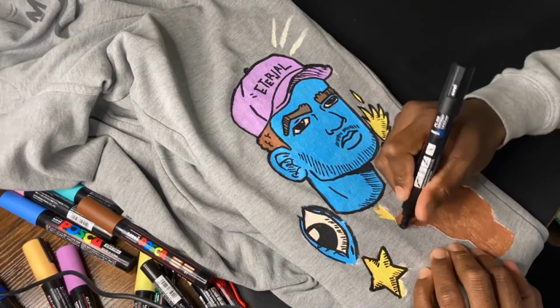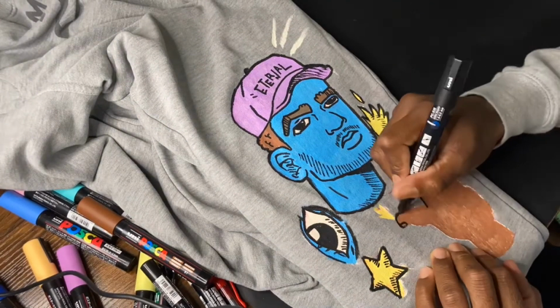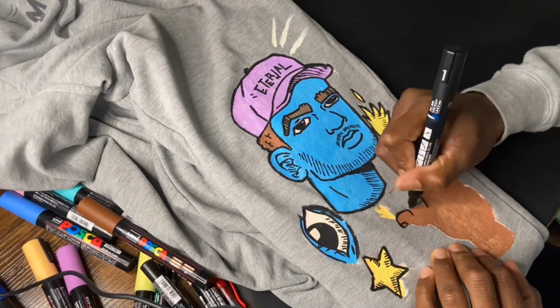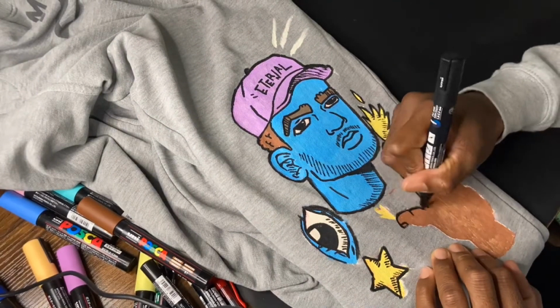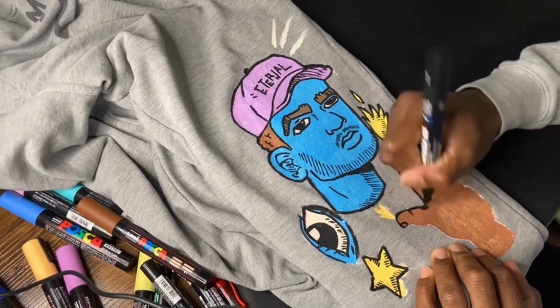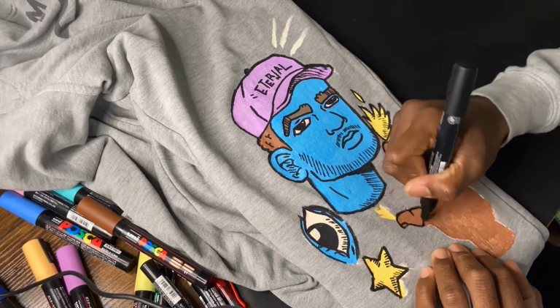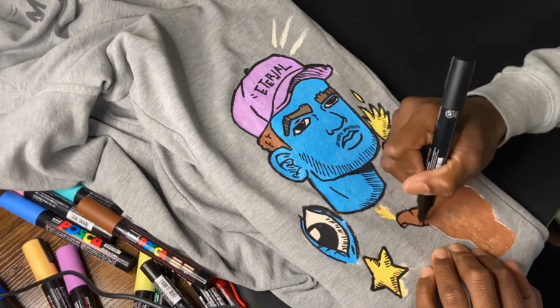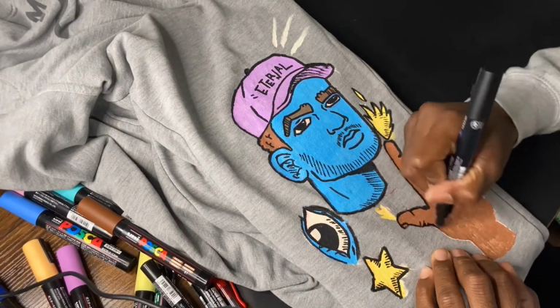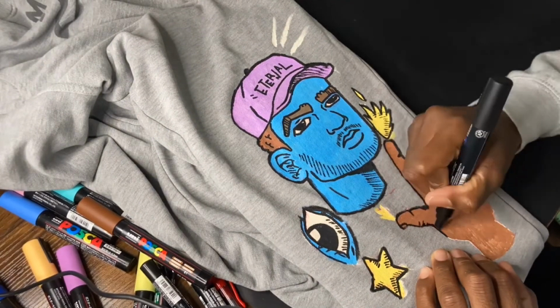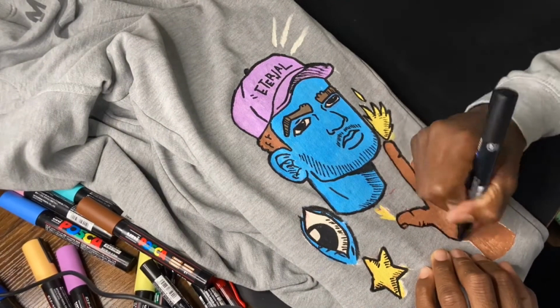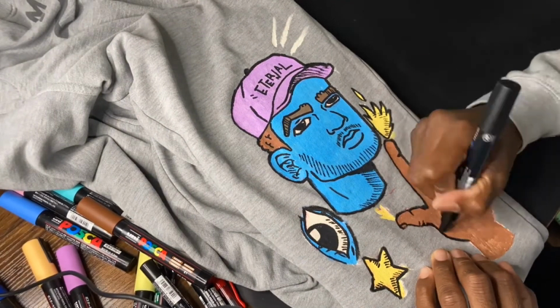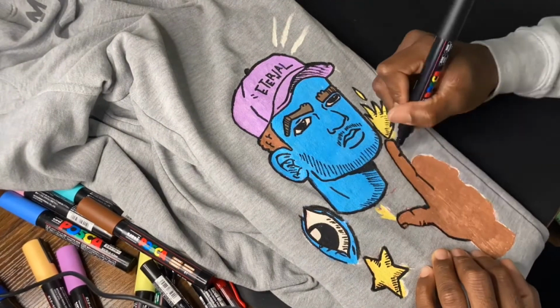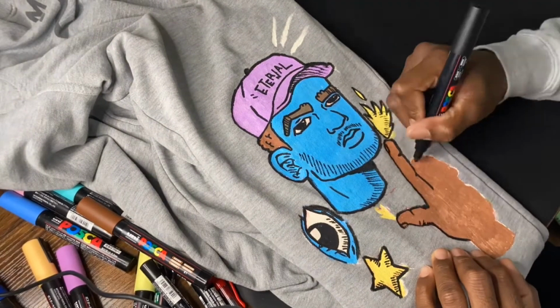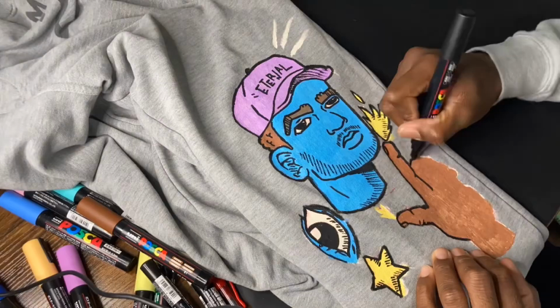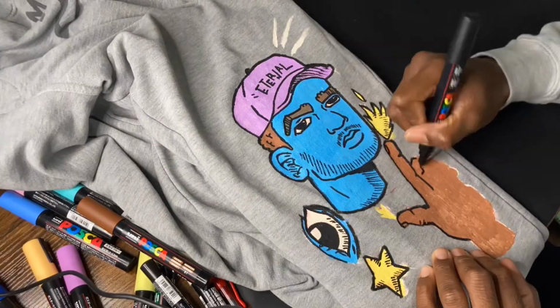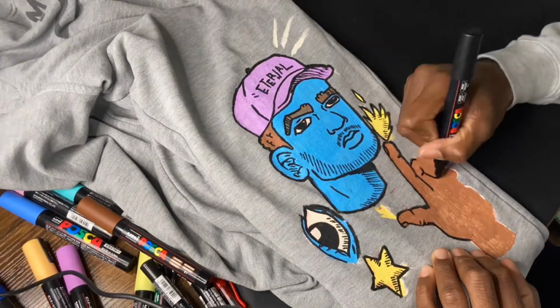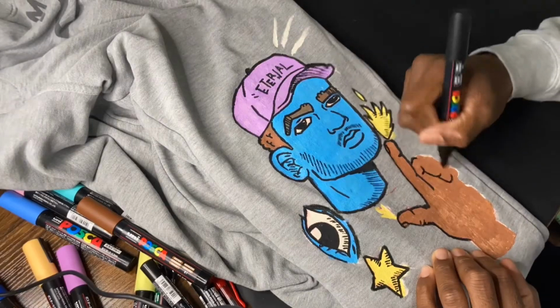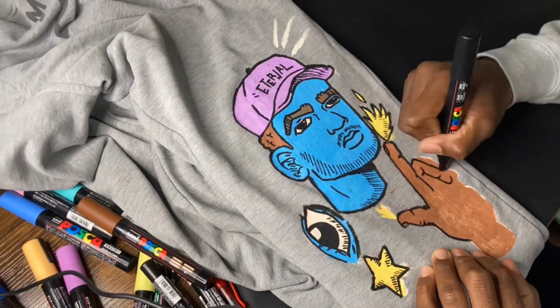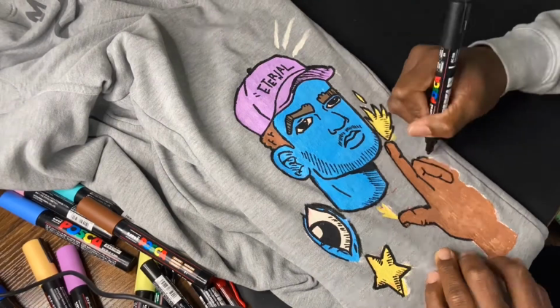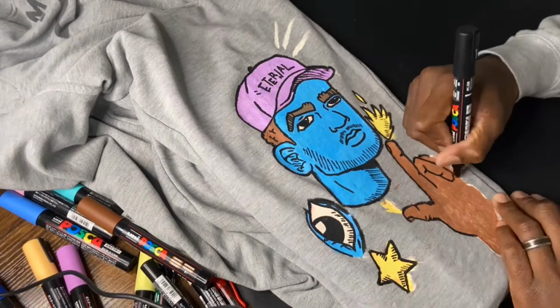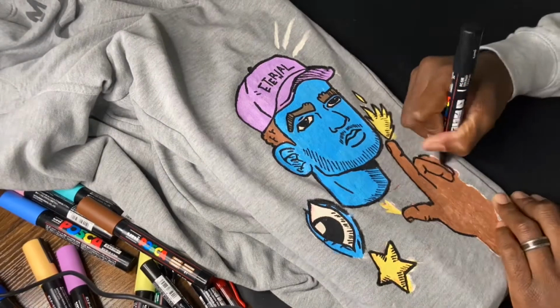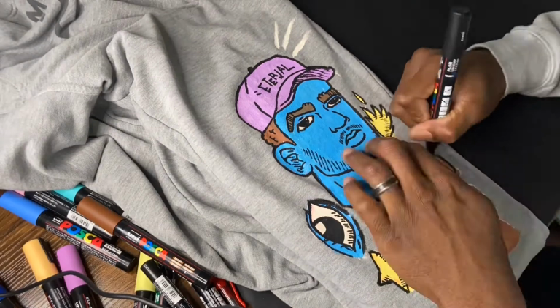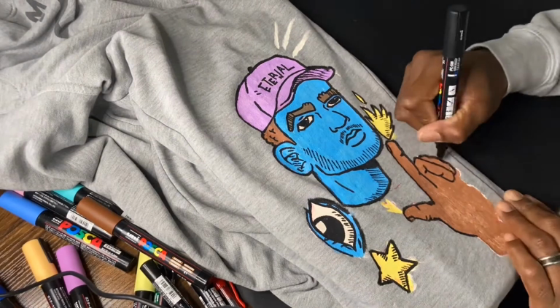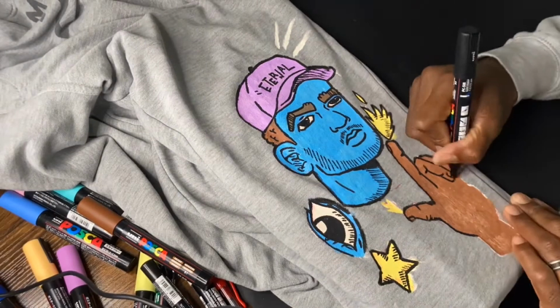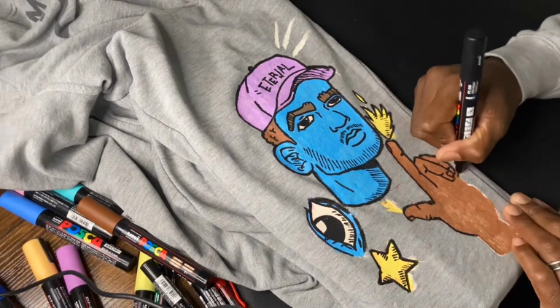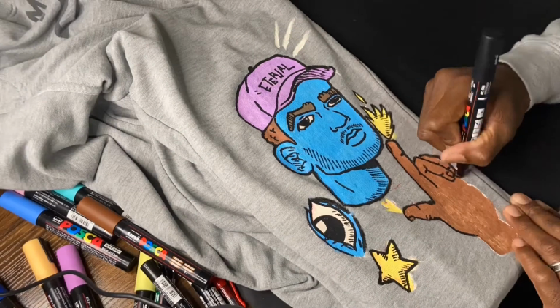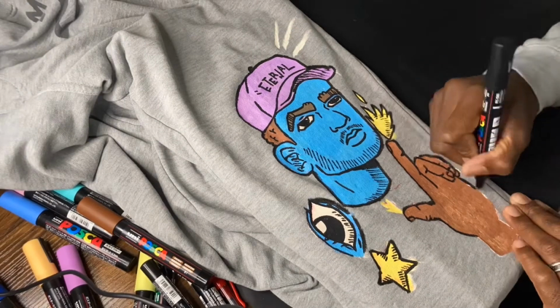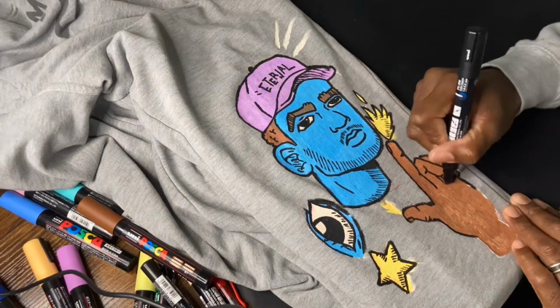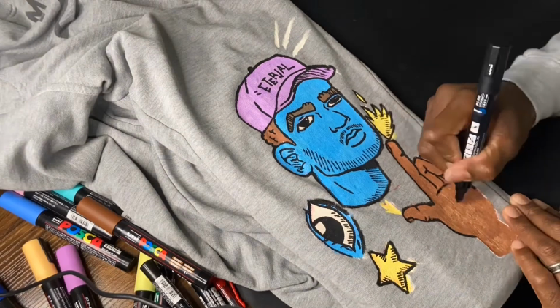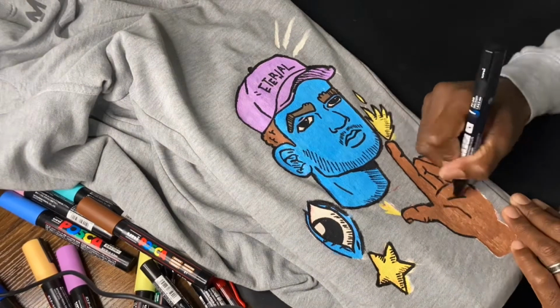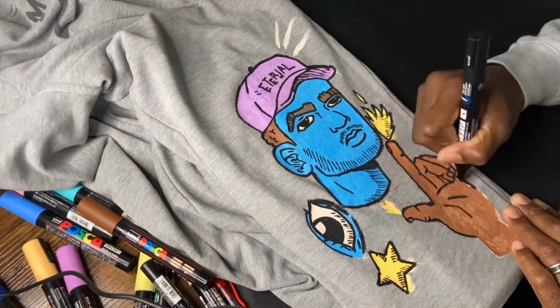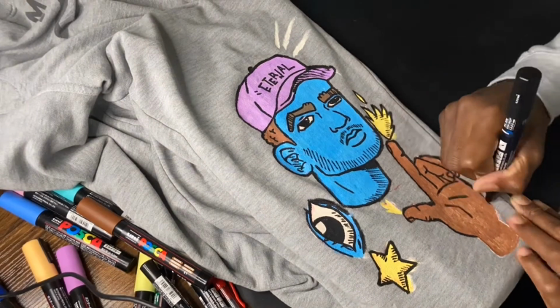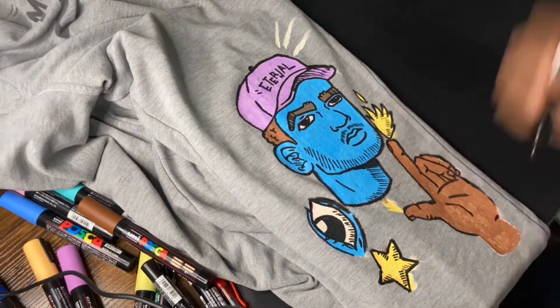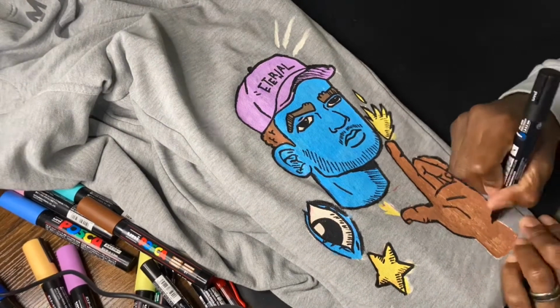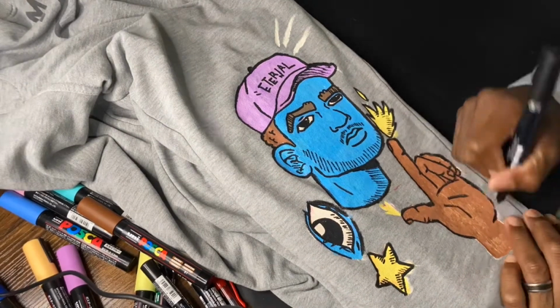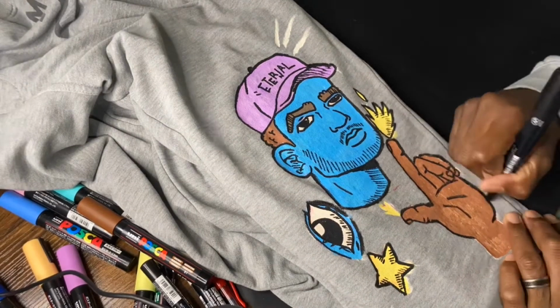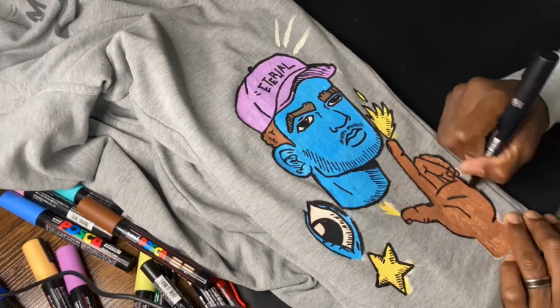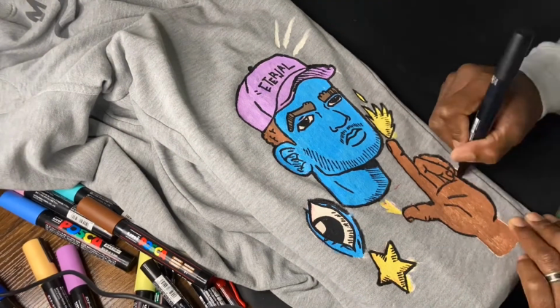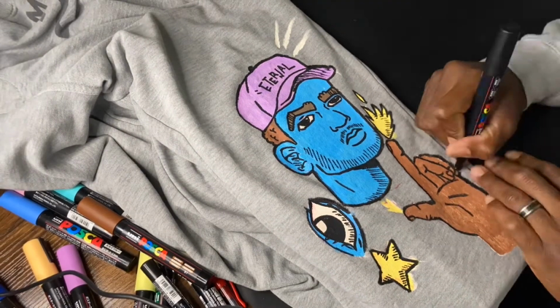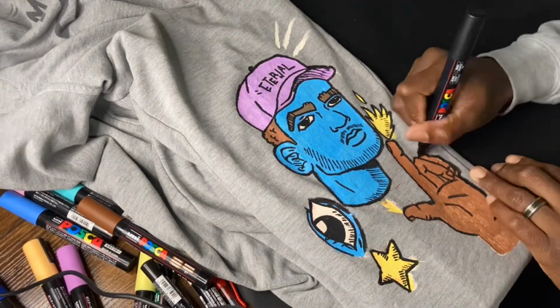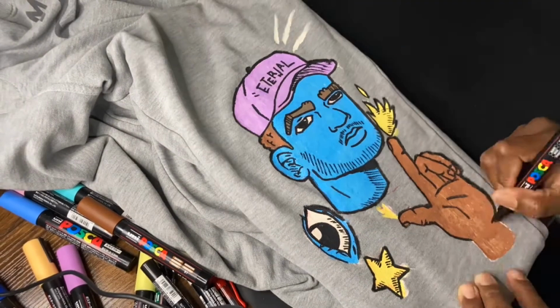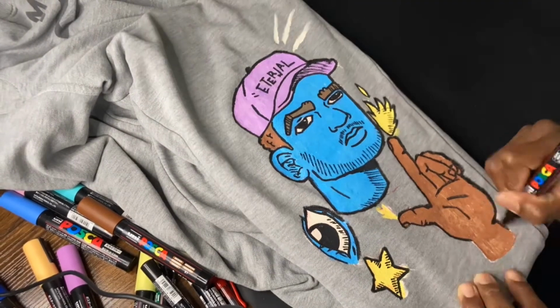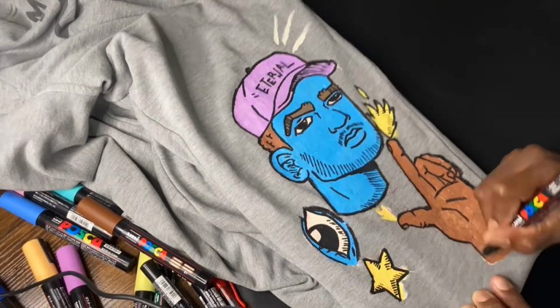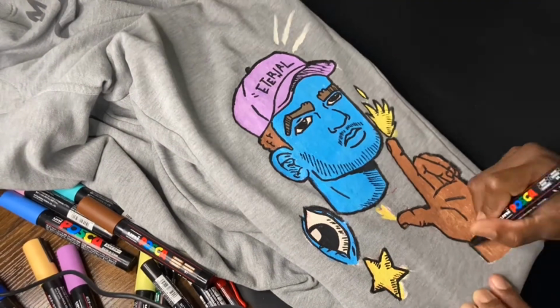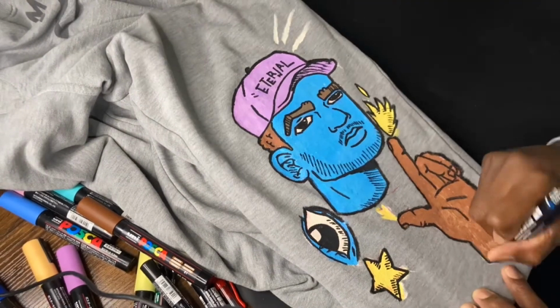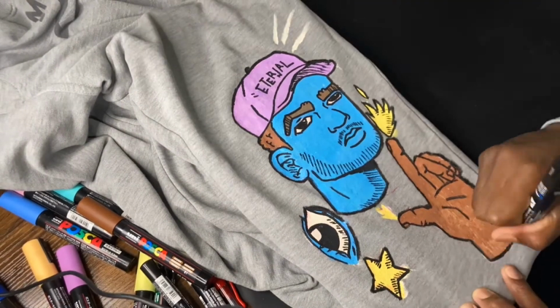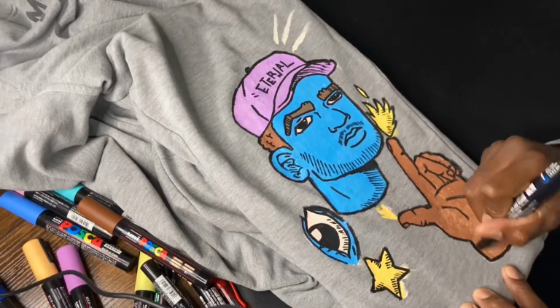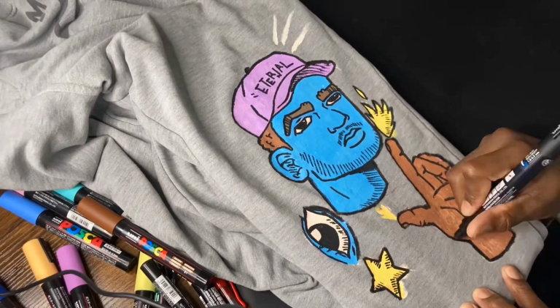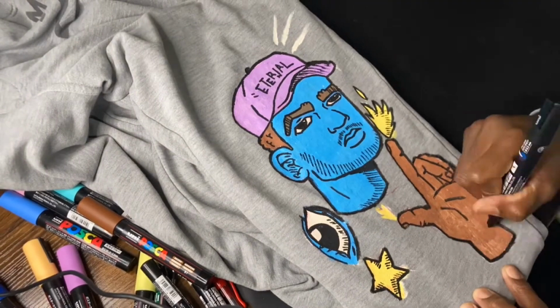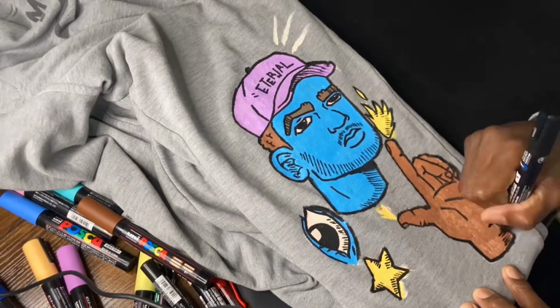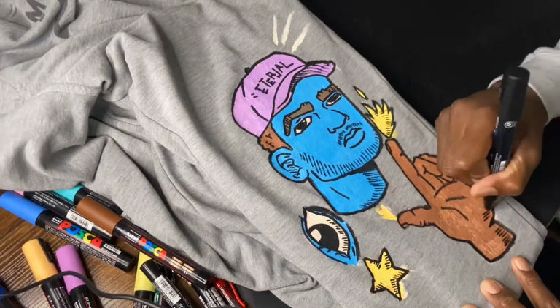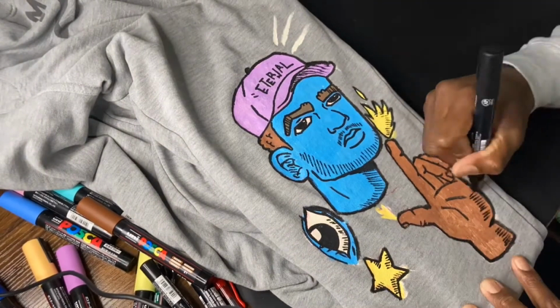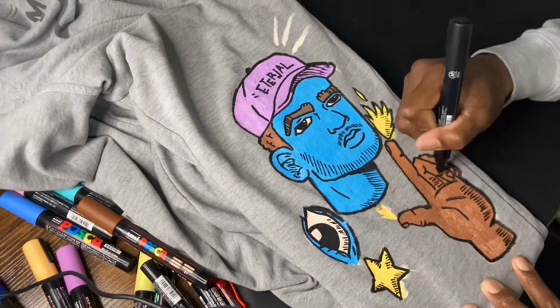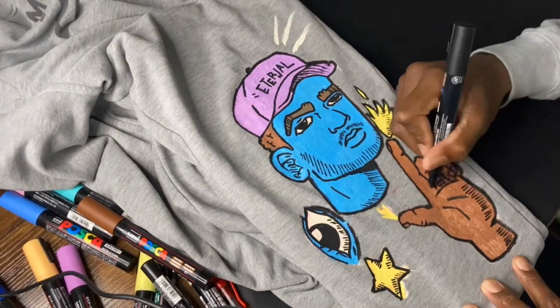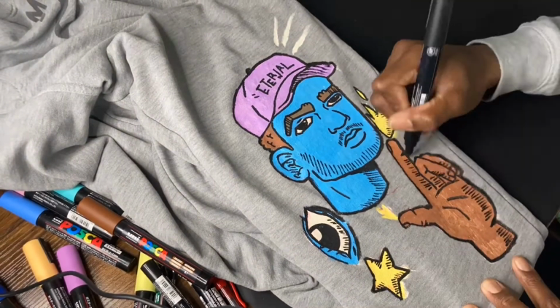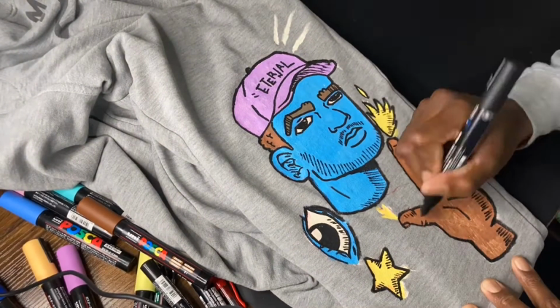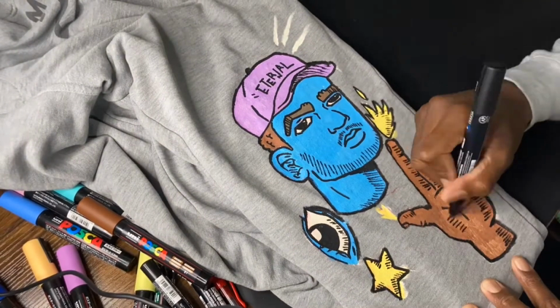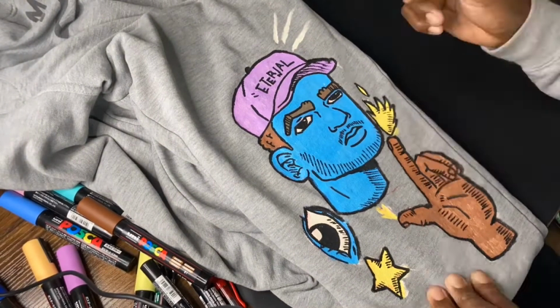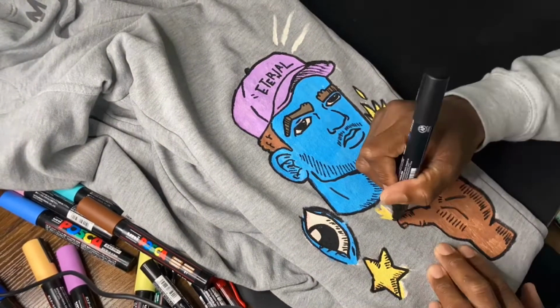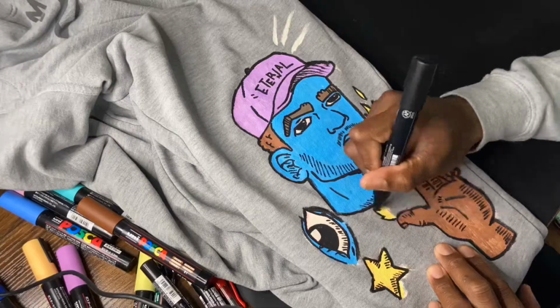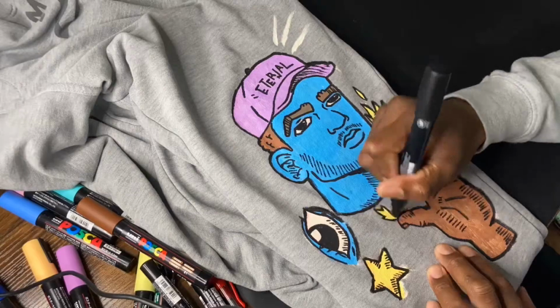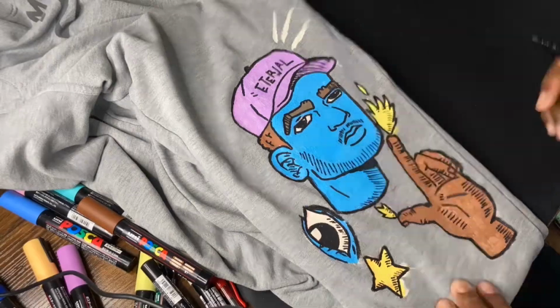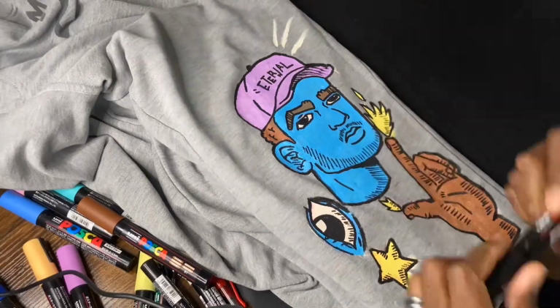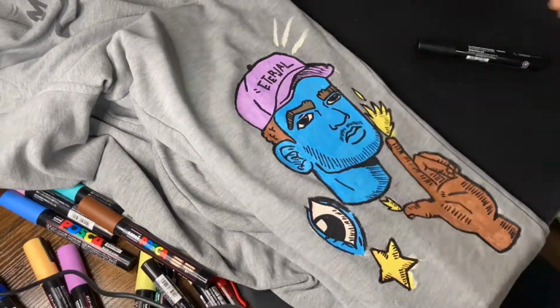I did have a little trouble drawing over the hand because hands are tough to draw and my sketch was drawn over. Nevertheless, it still came out good.